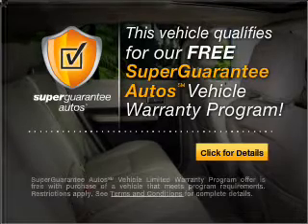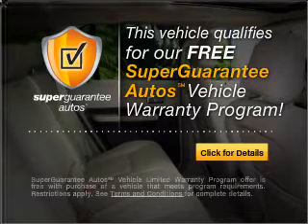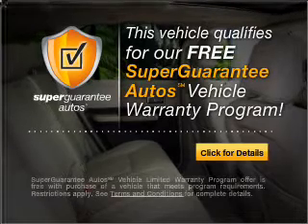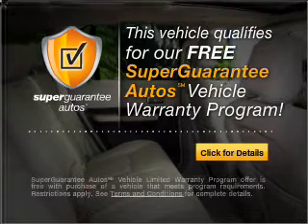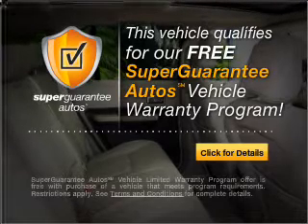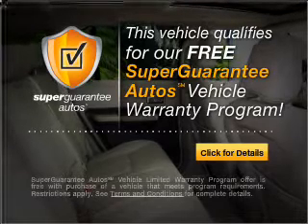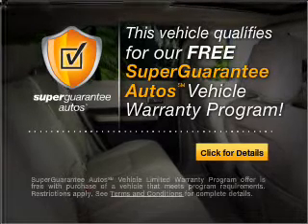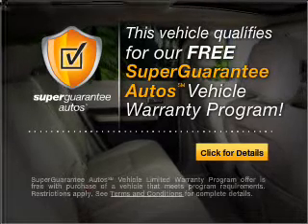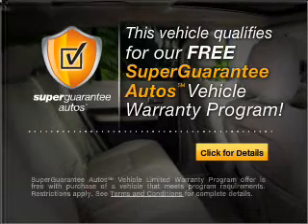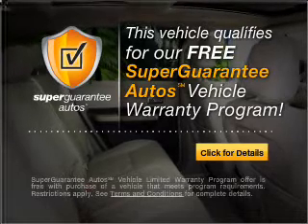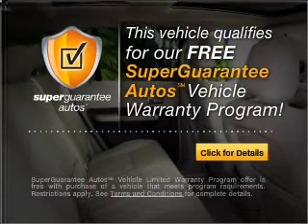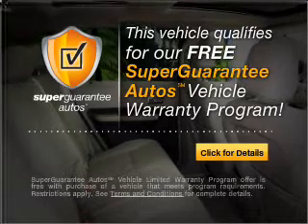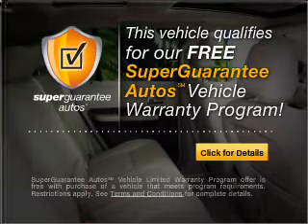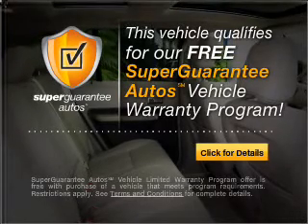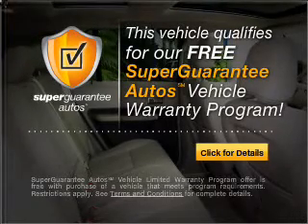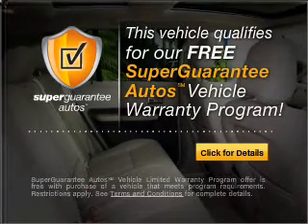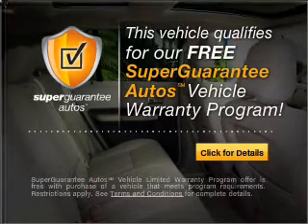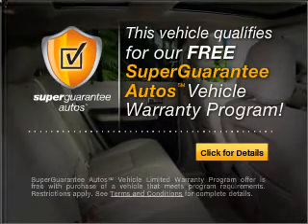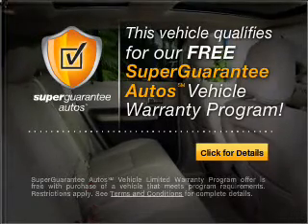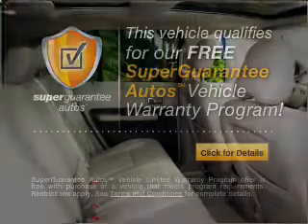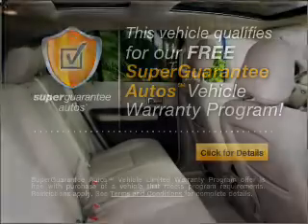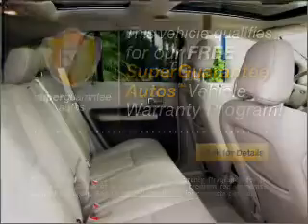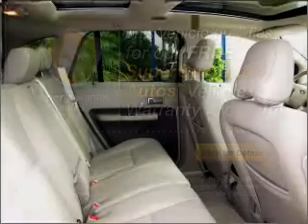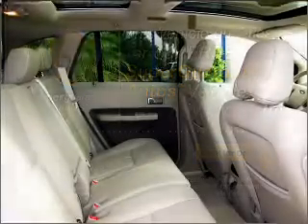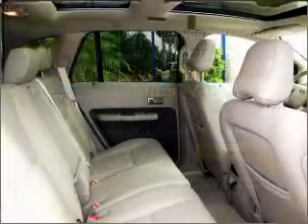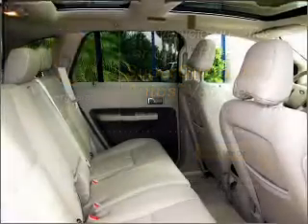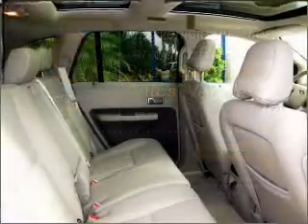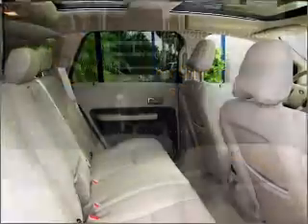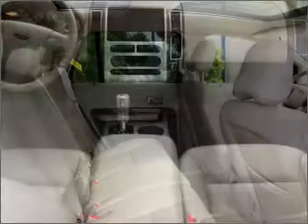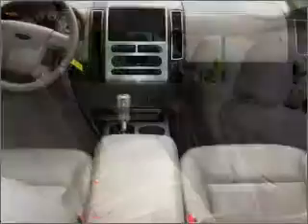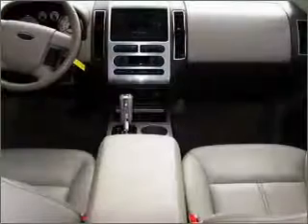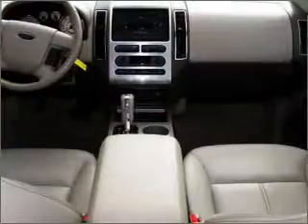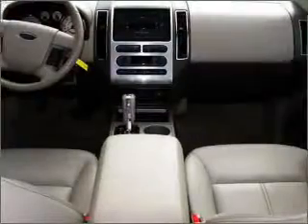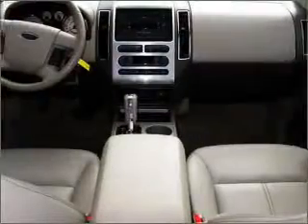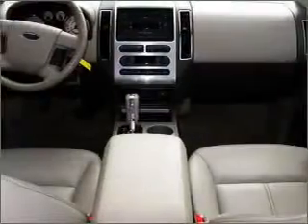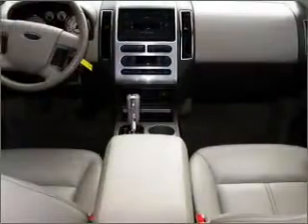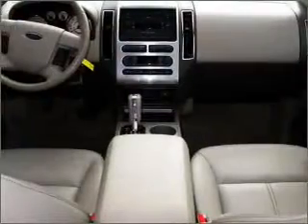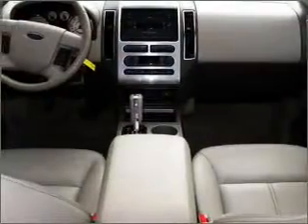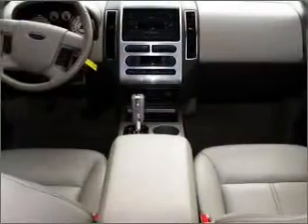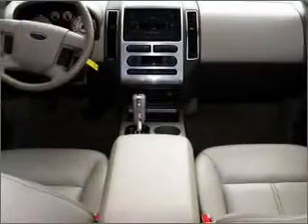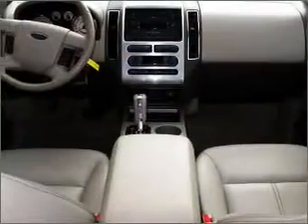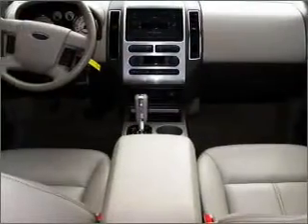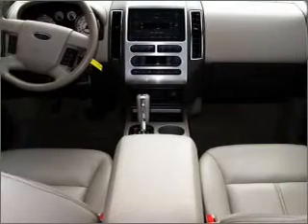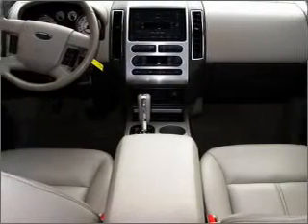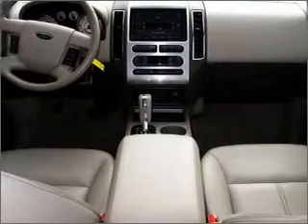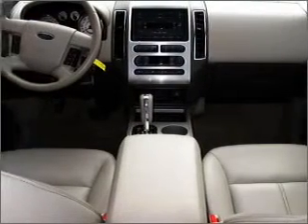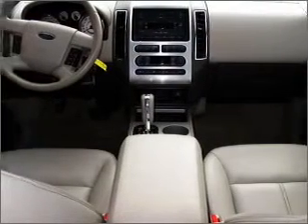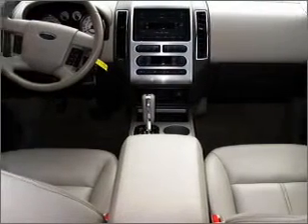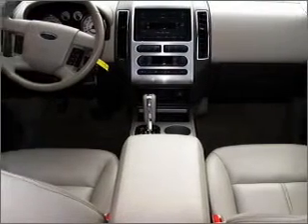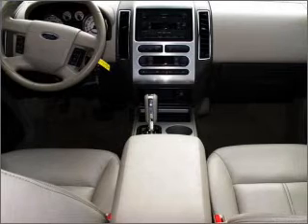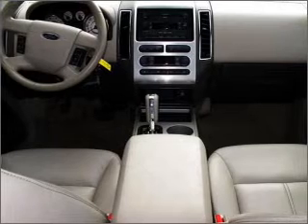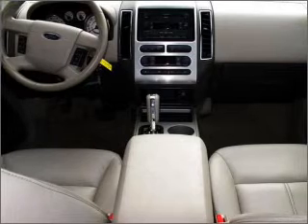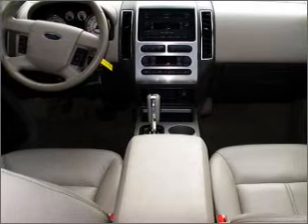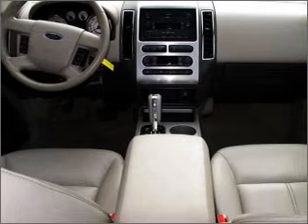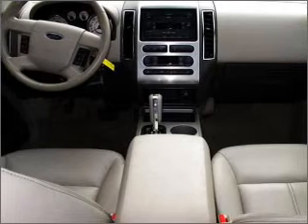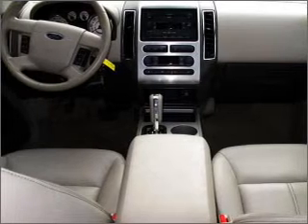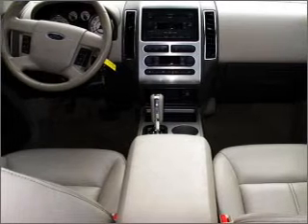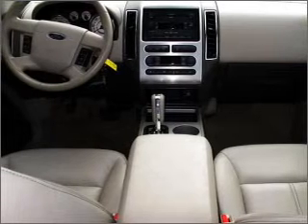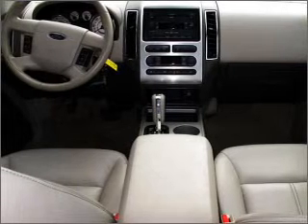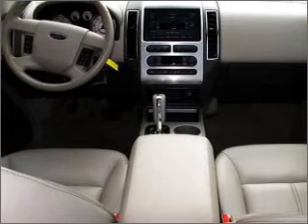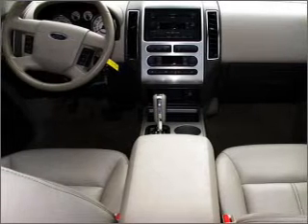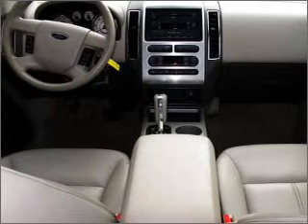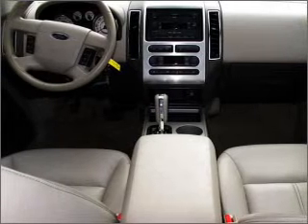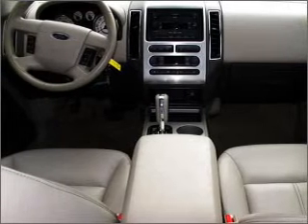Buy a vehicle and get a free warranty from us, only at everycarlisted.com. Premium wheels lend a distinctive appearance.